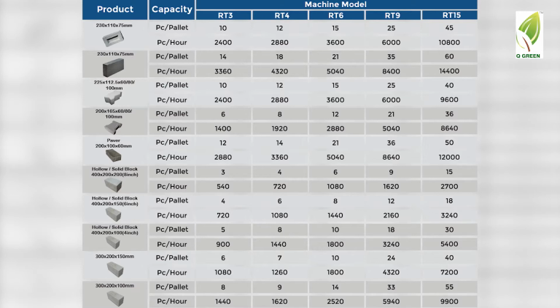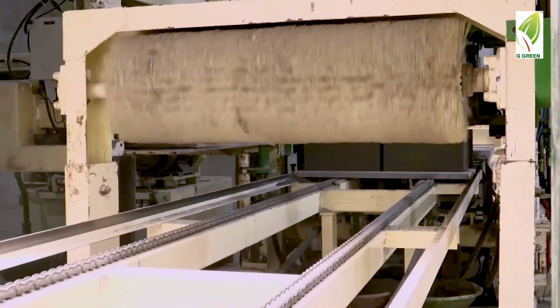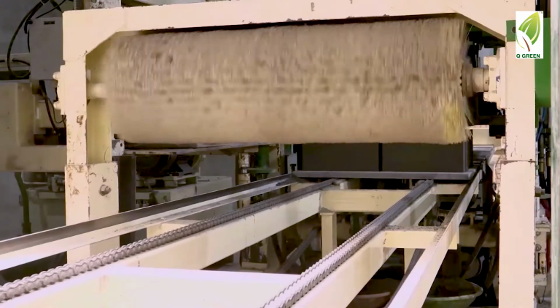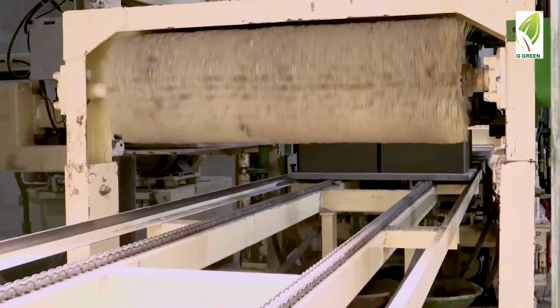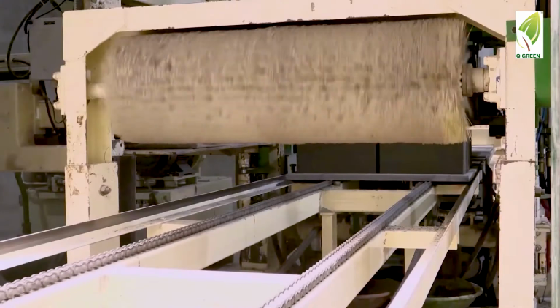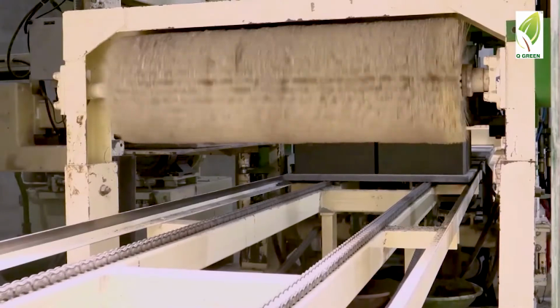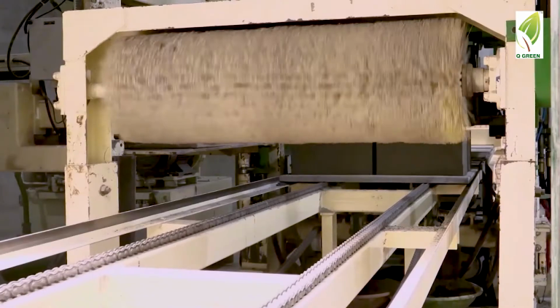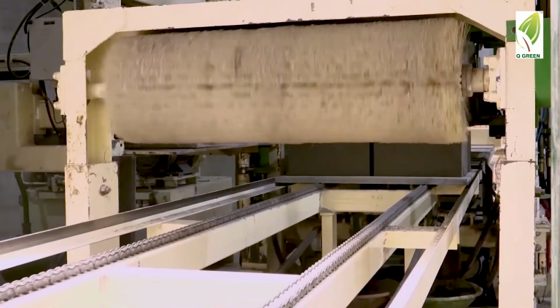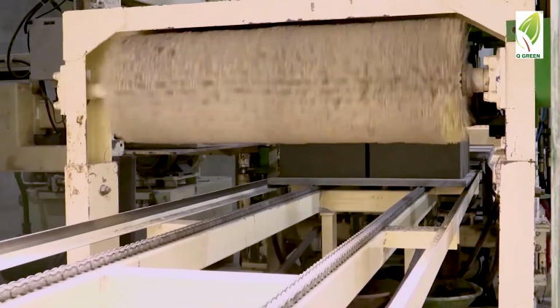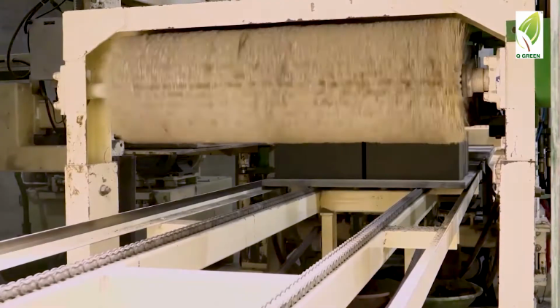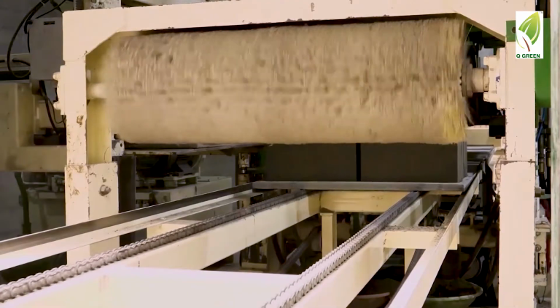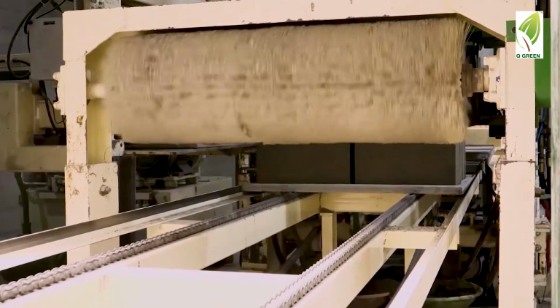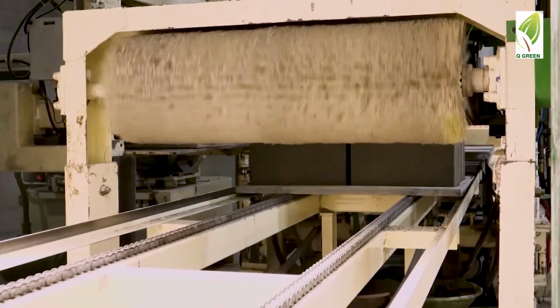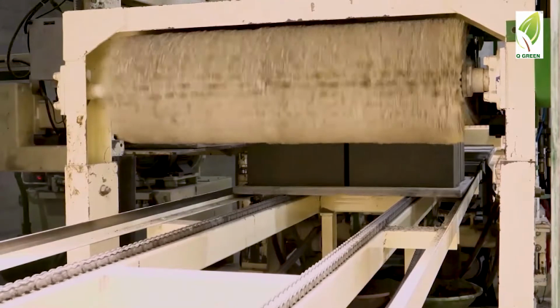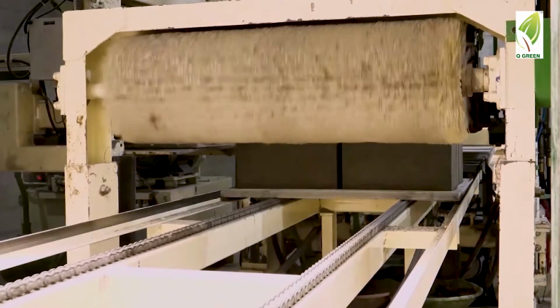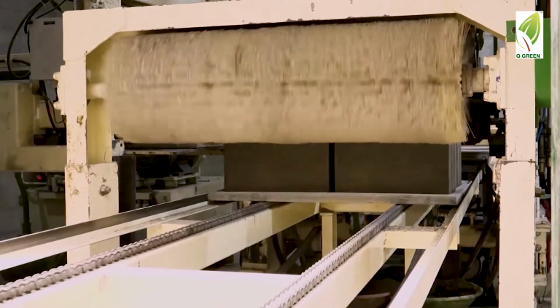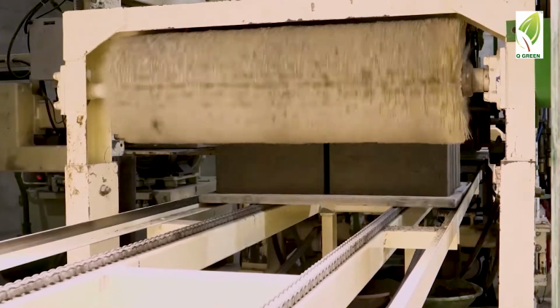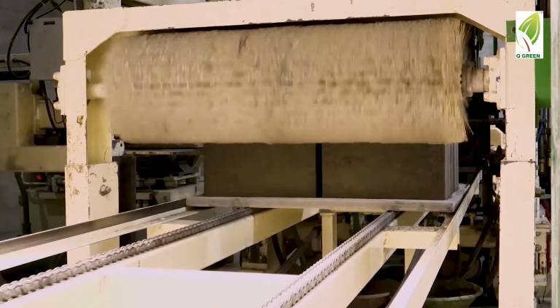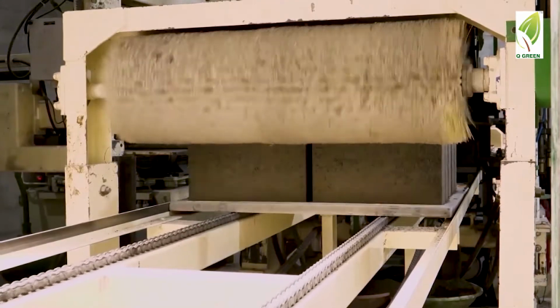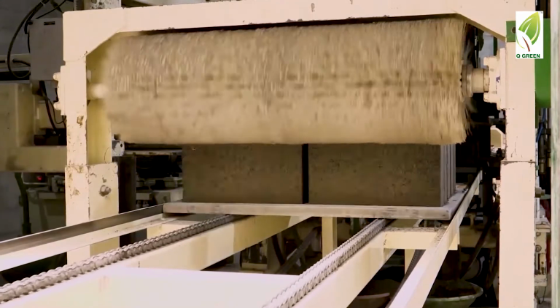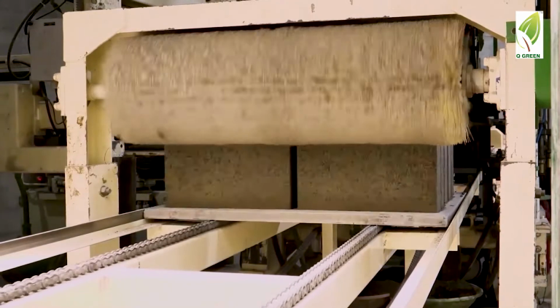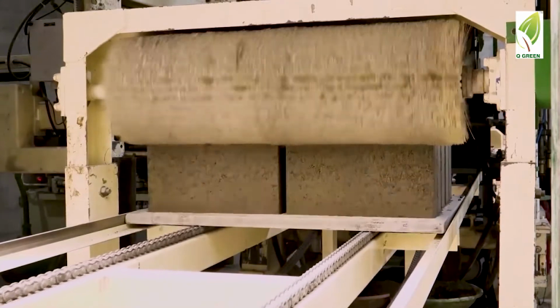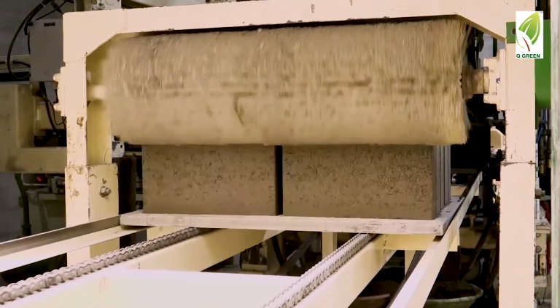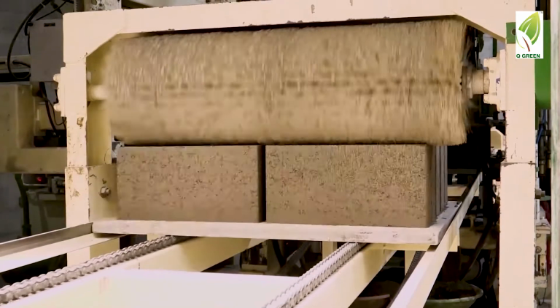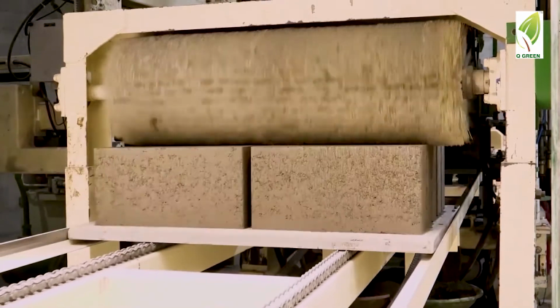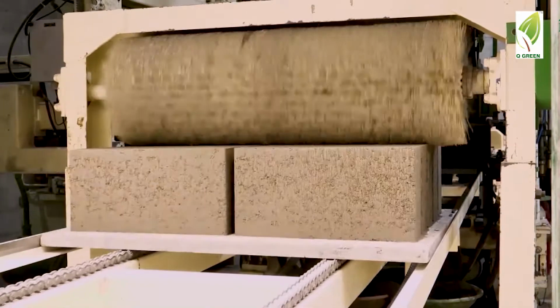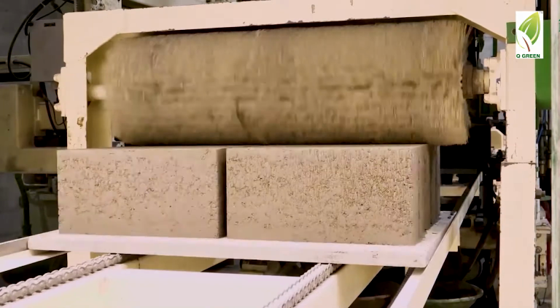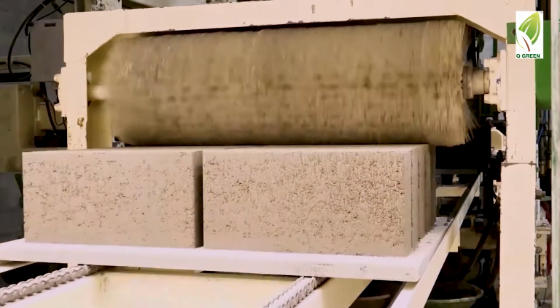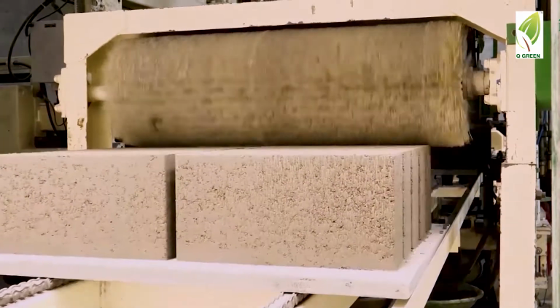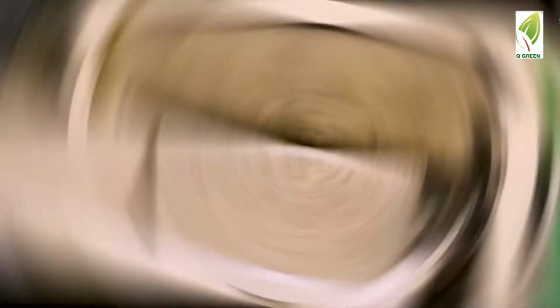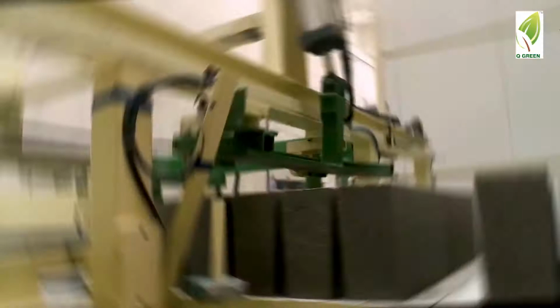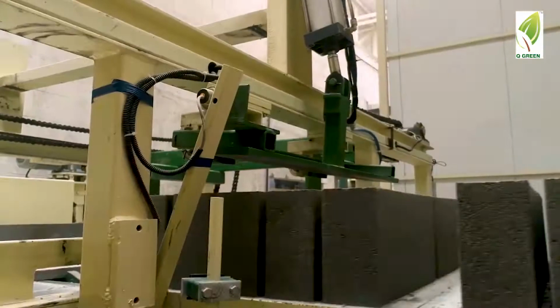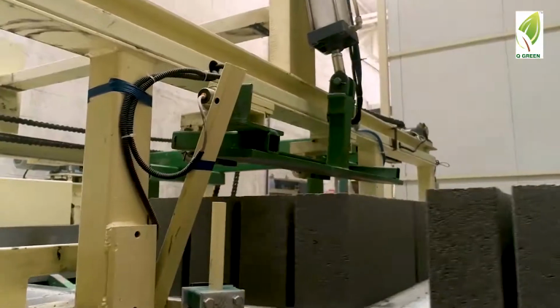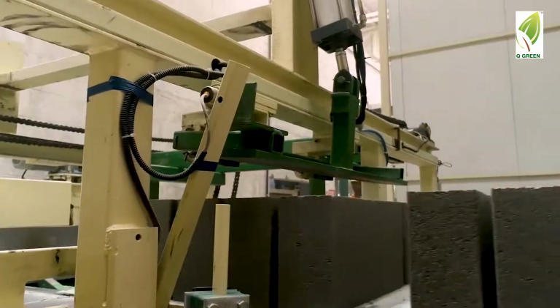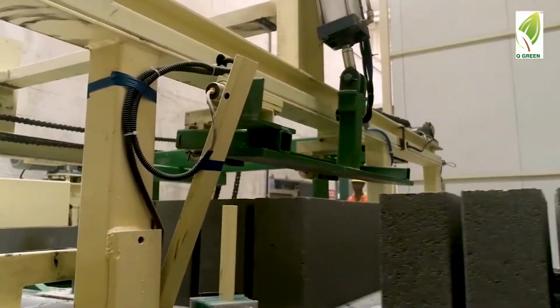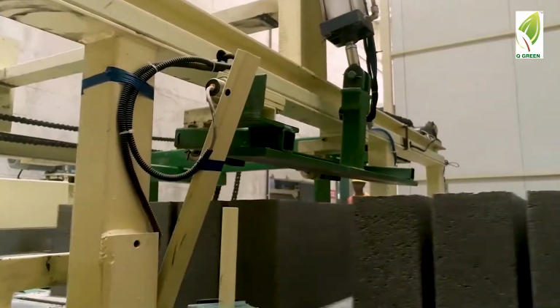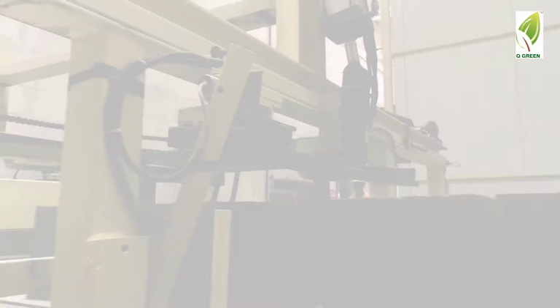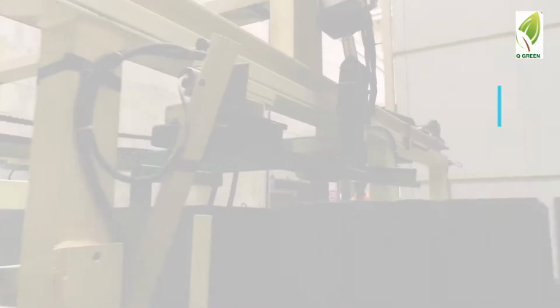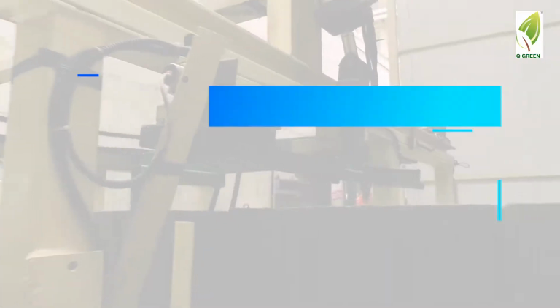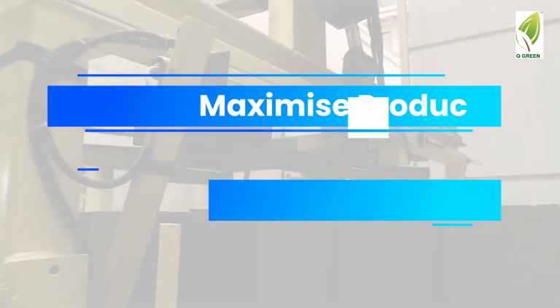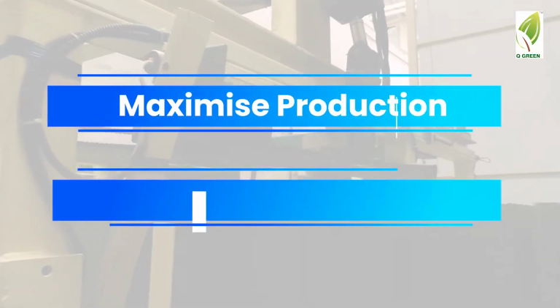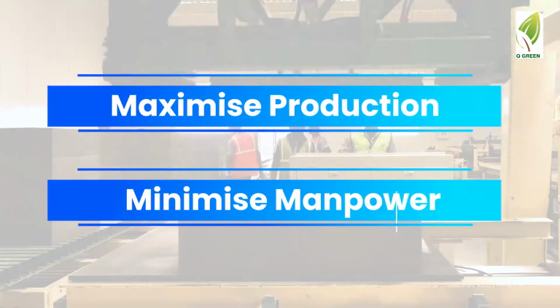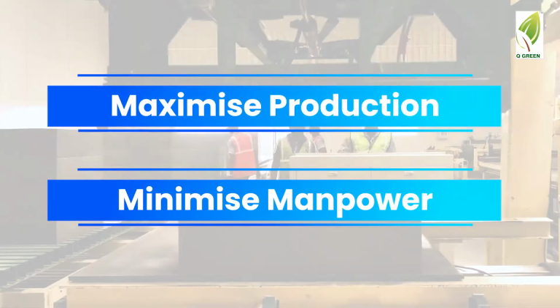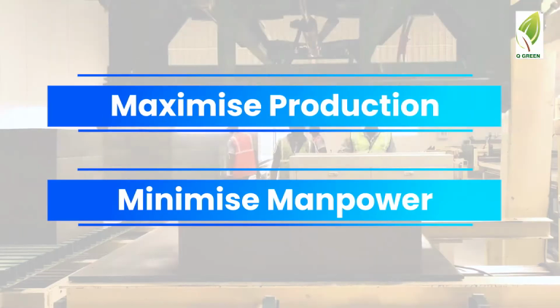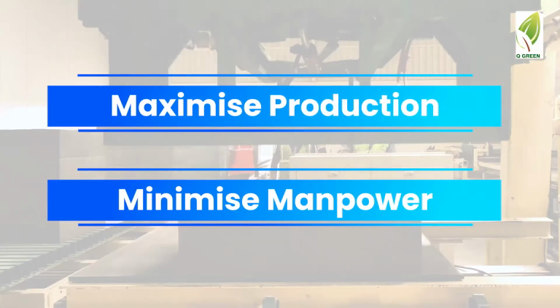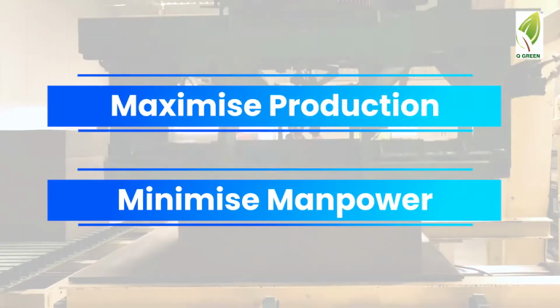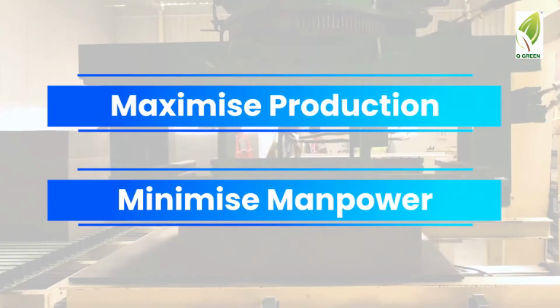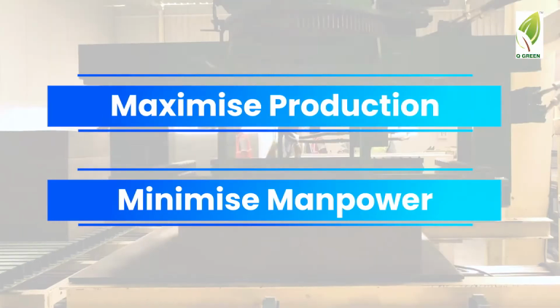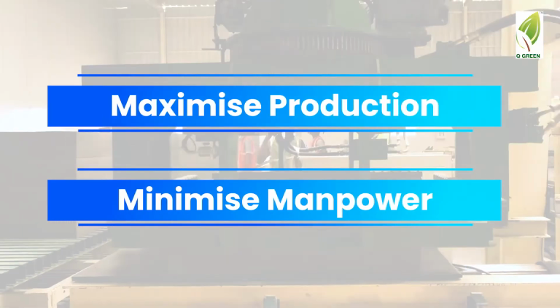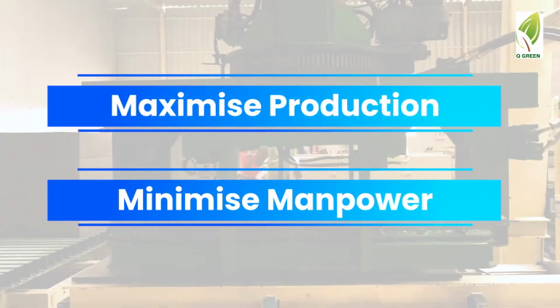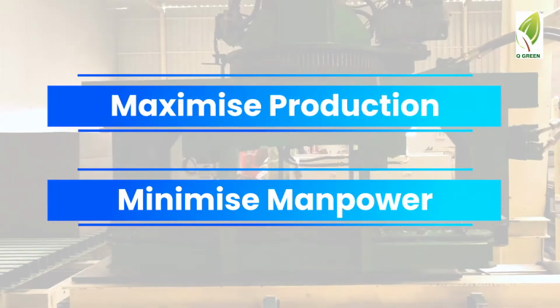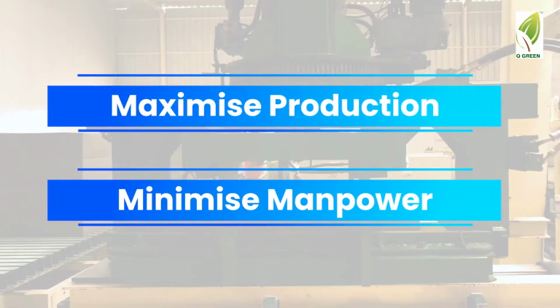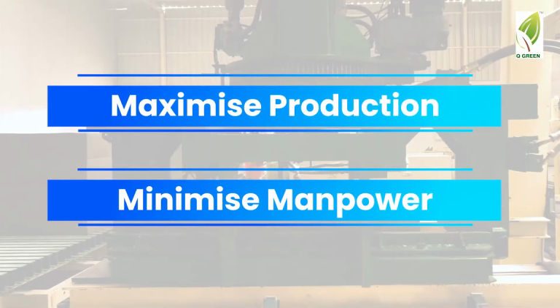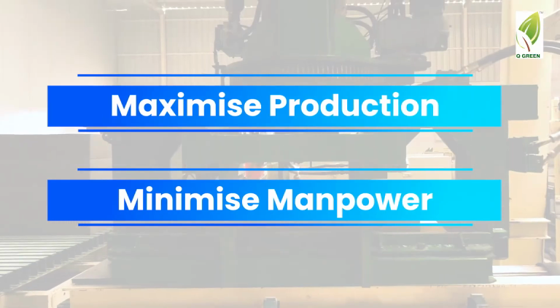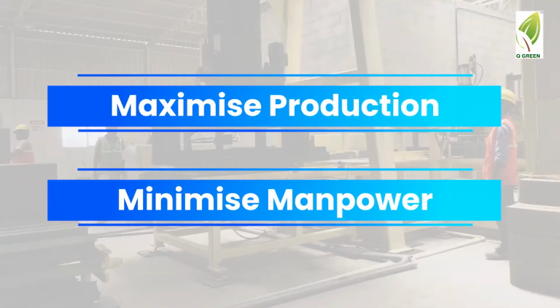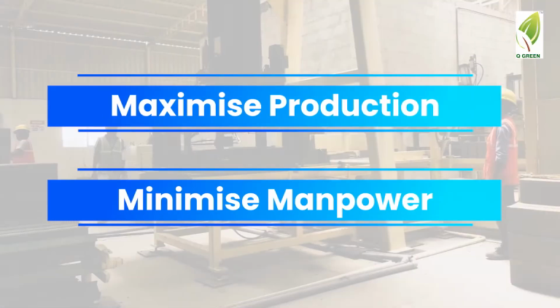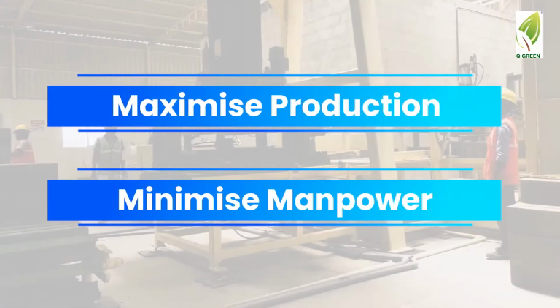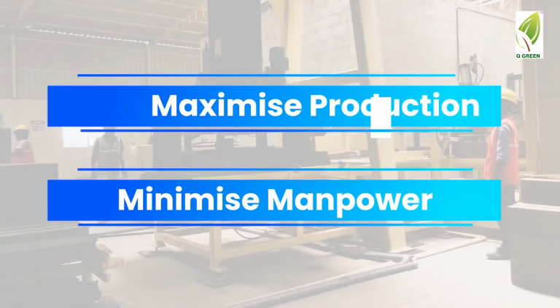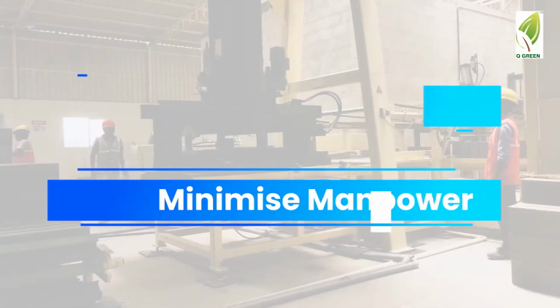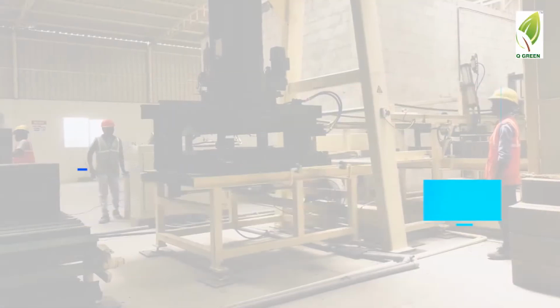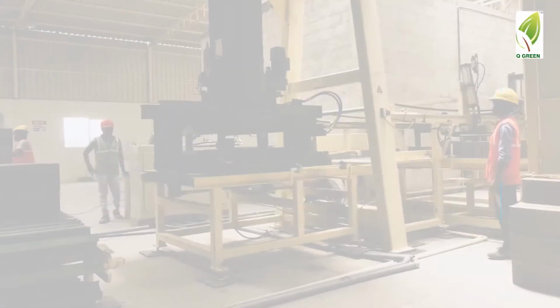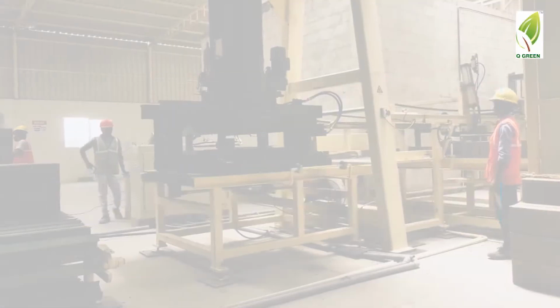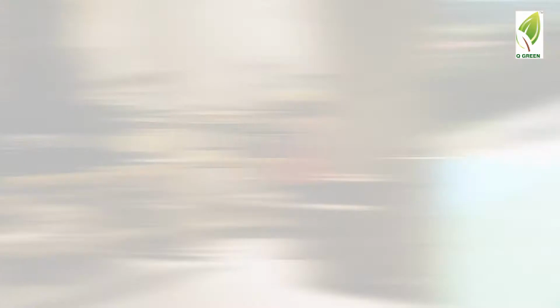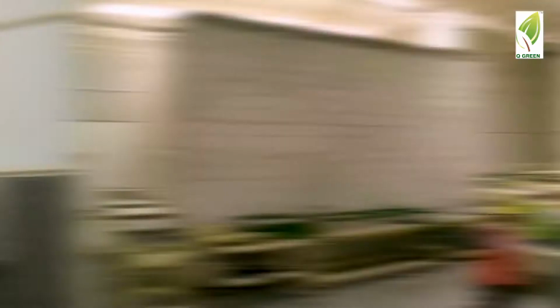The RT series has been designed with plant automation to maximise production and minimise manpower.